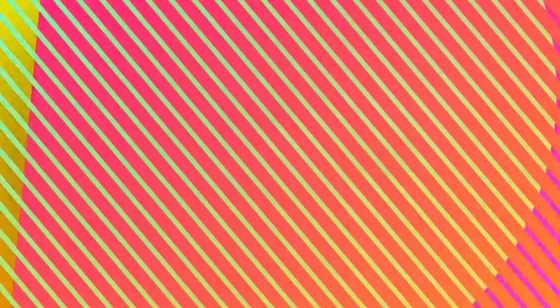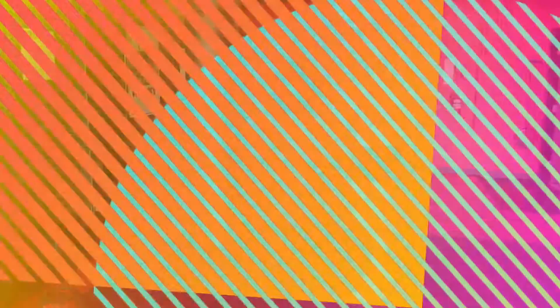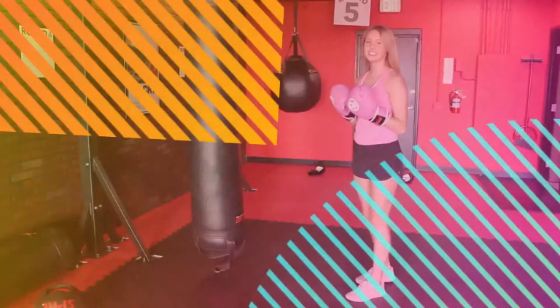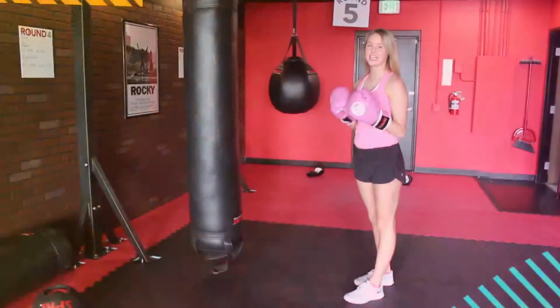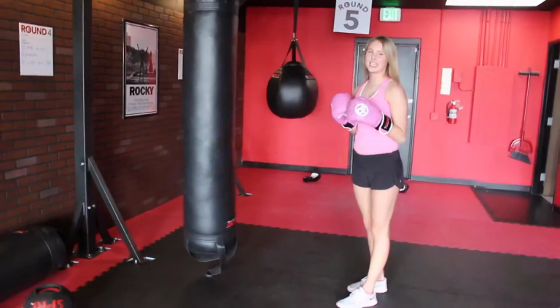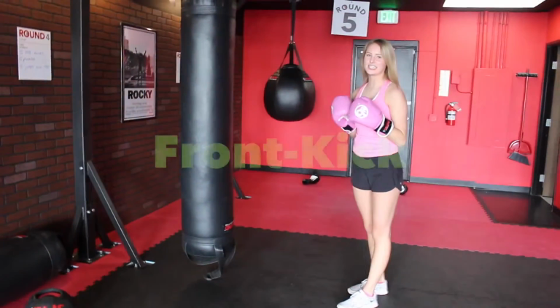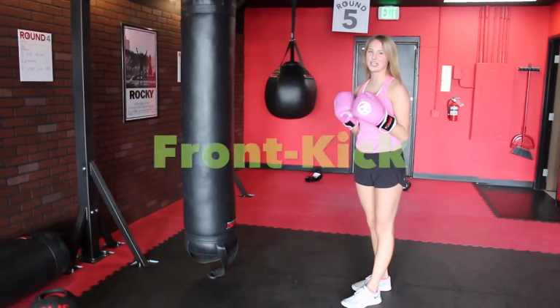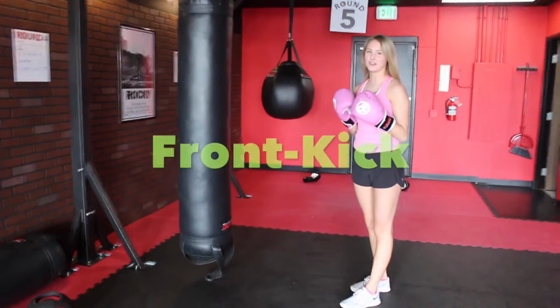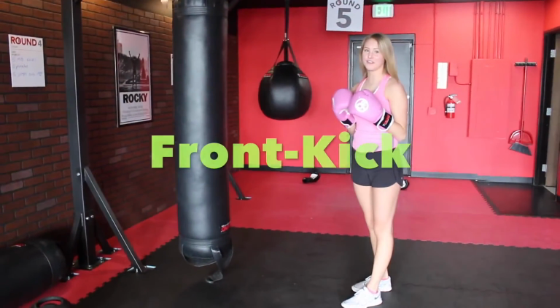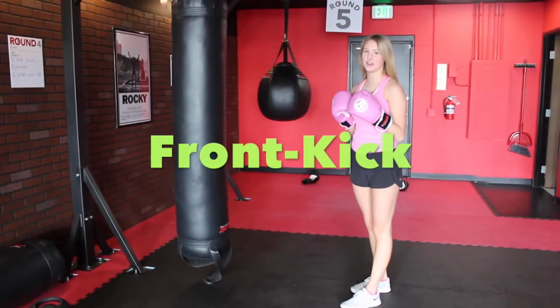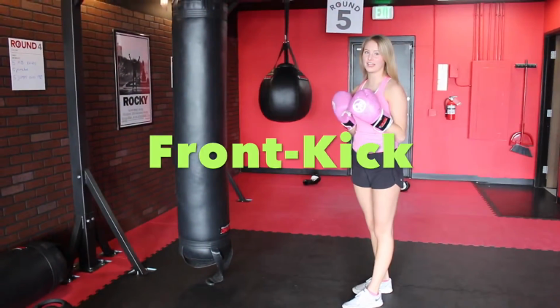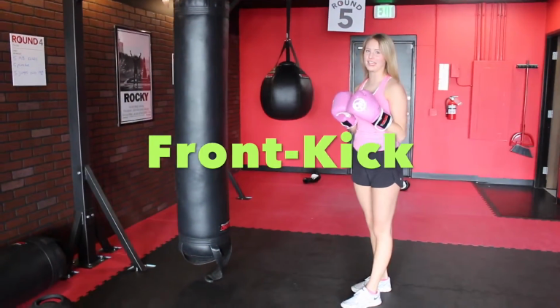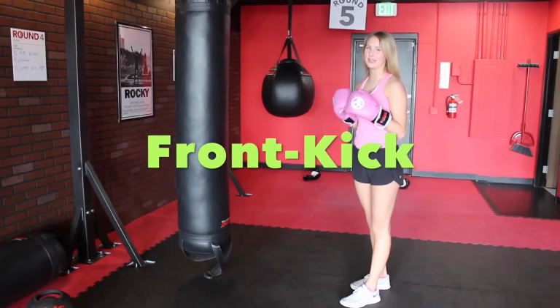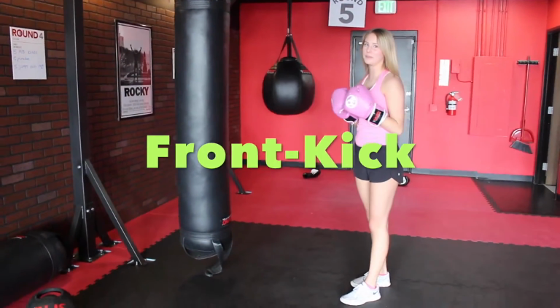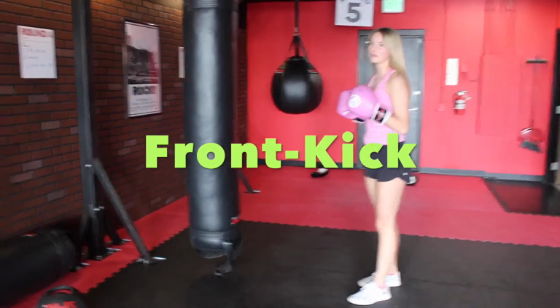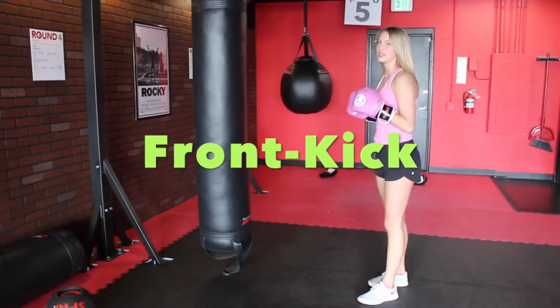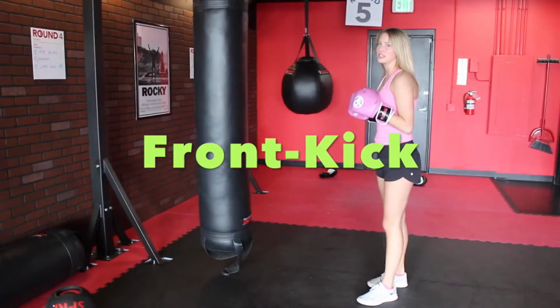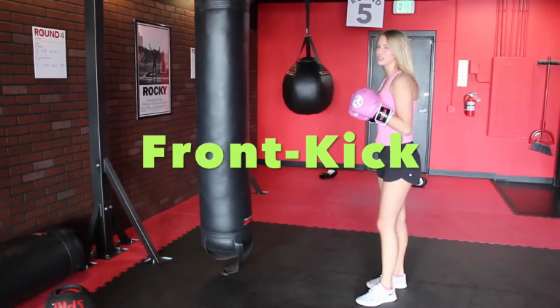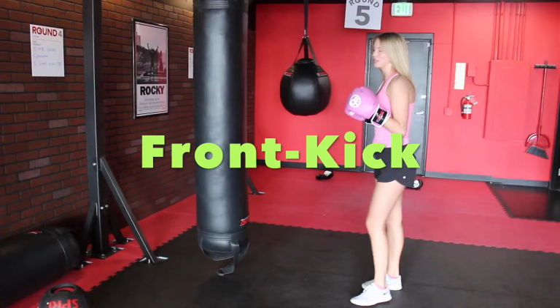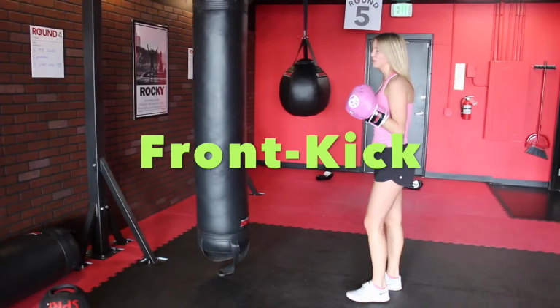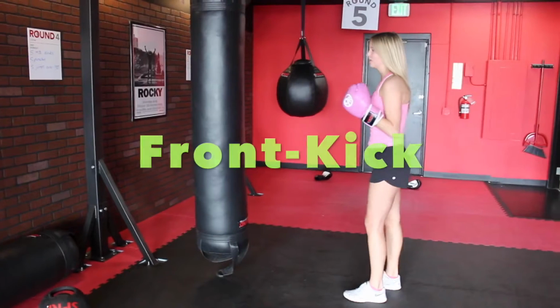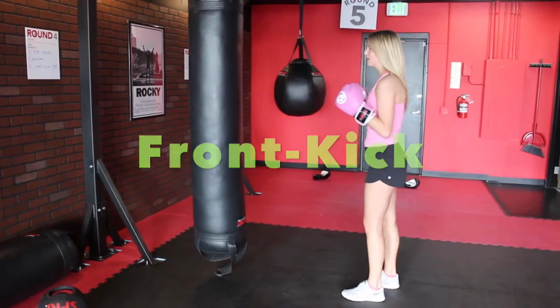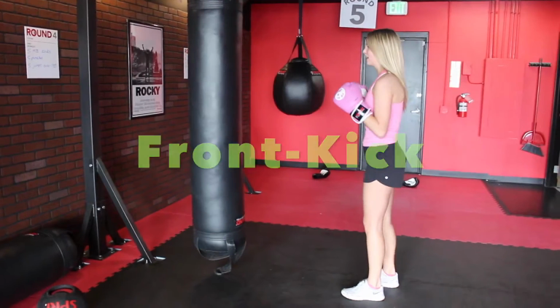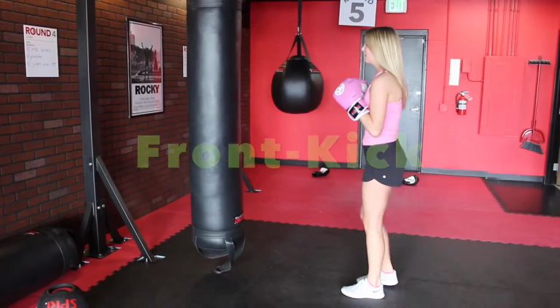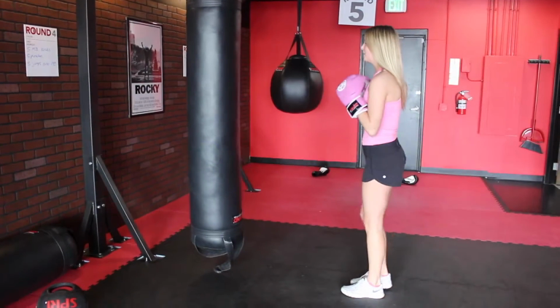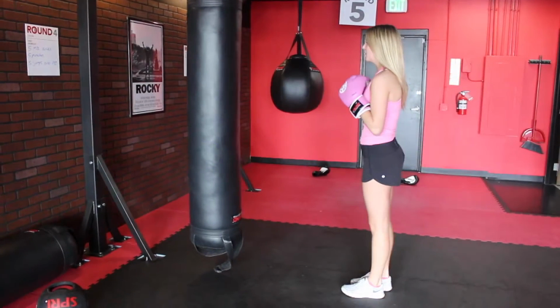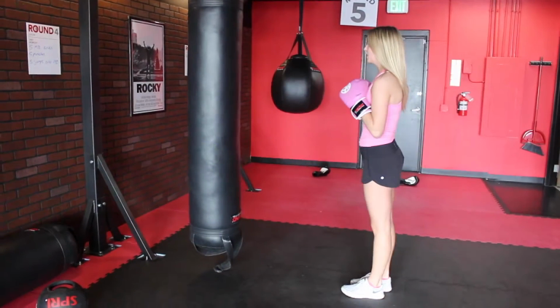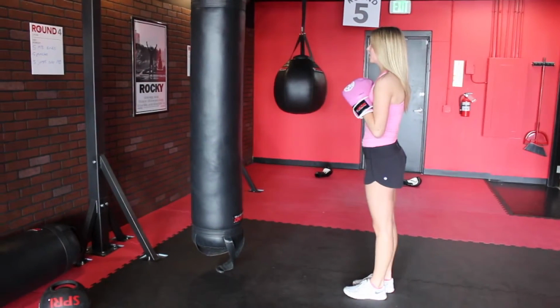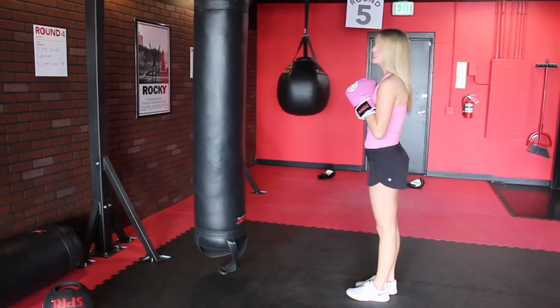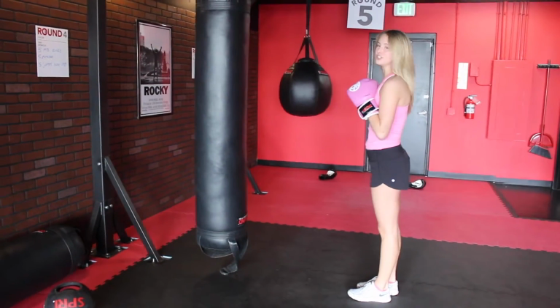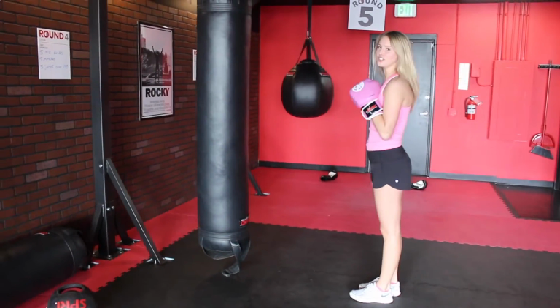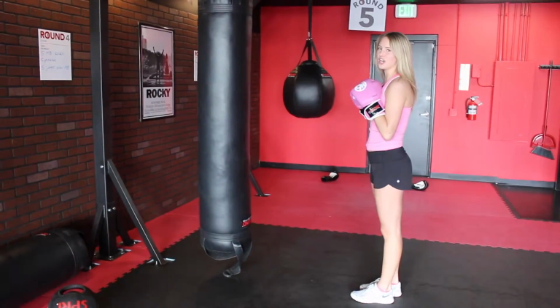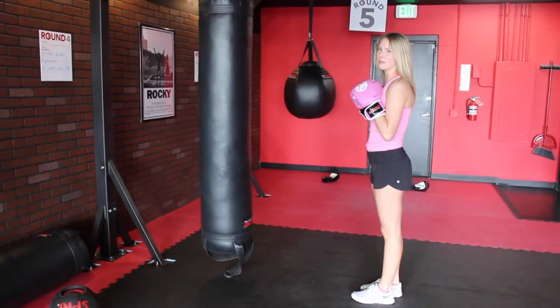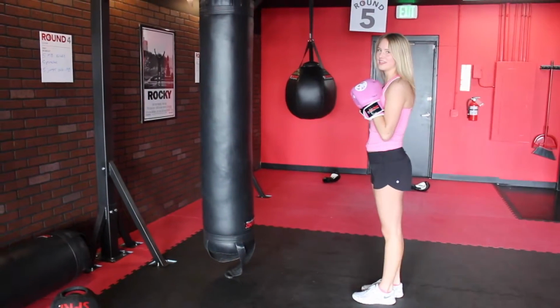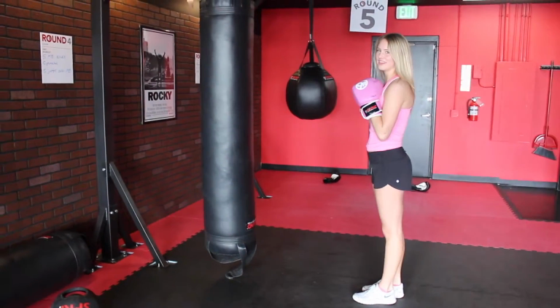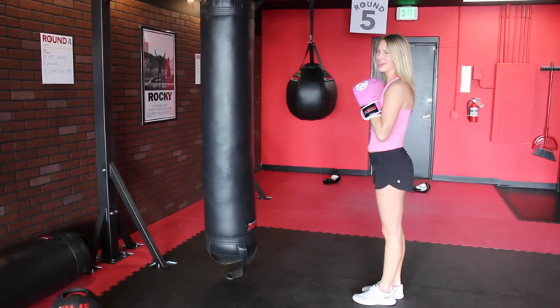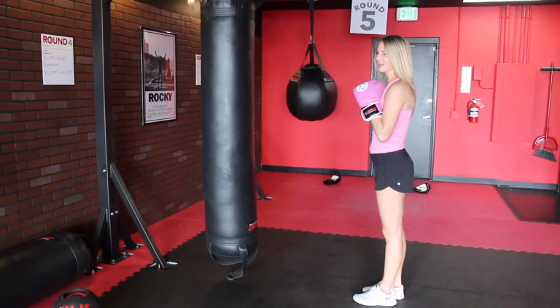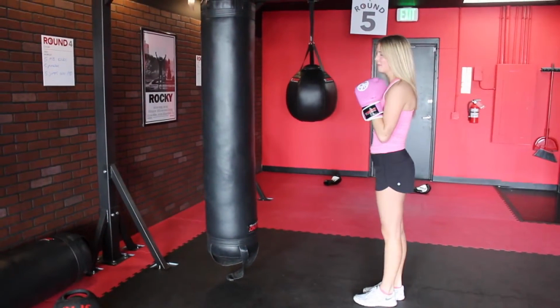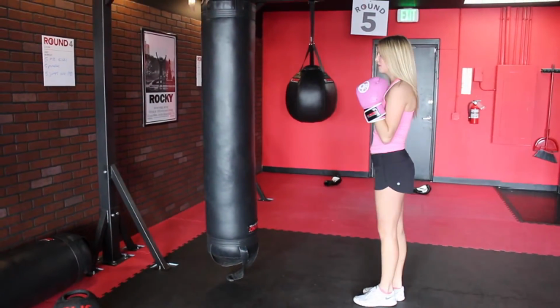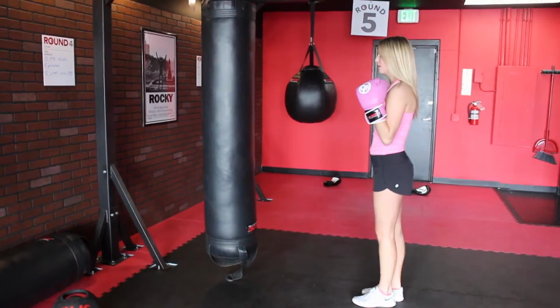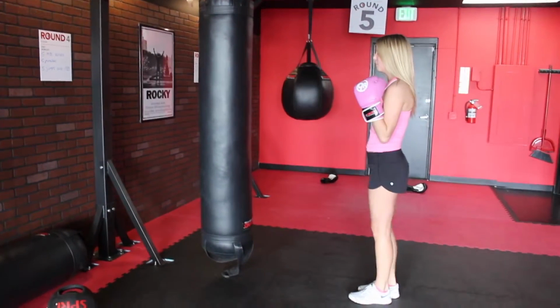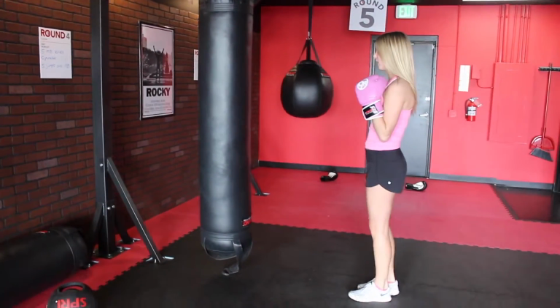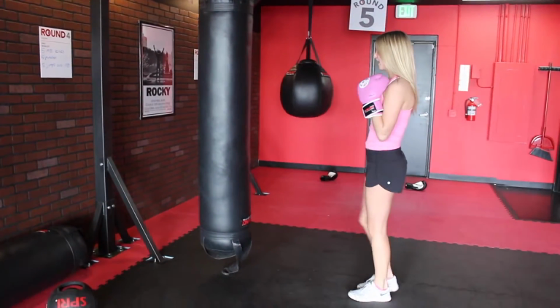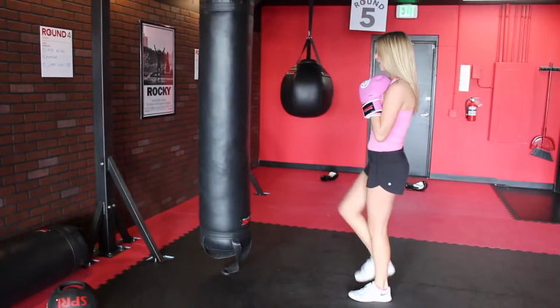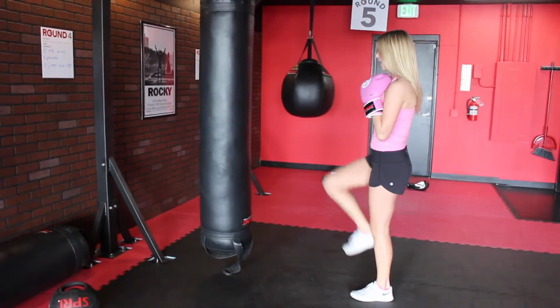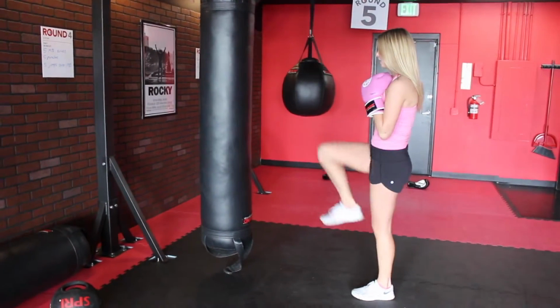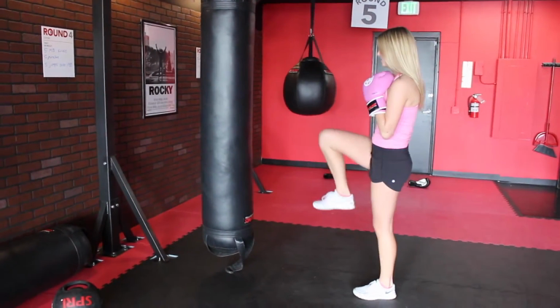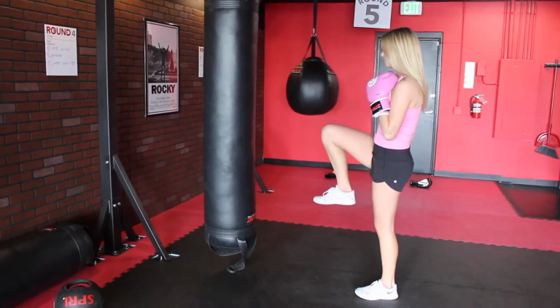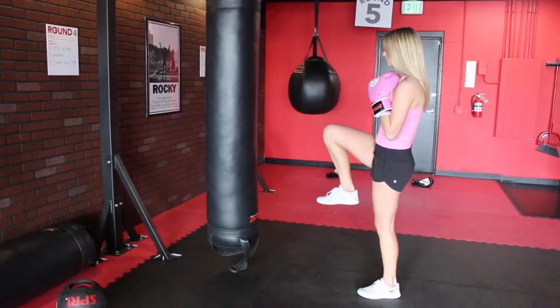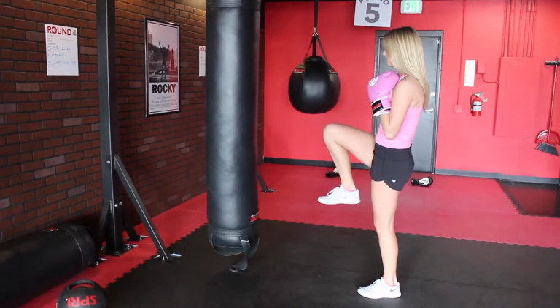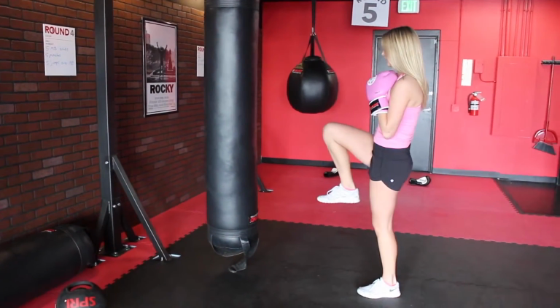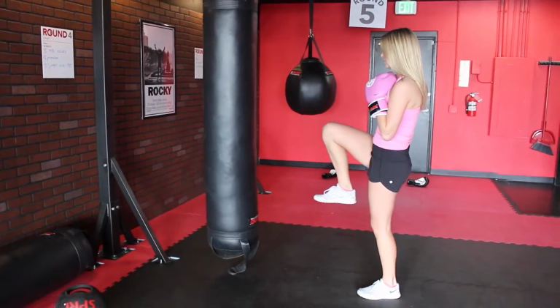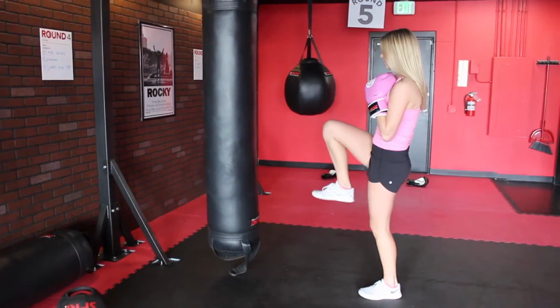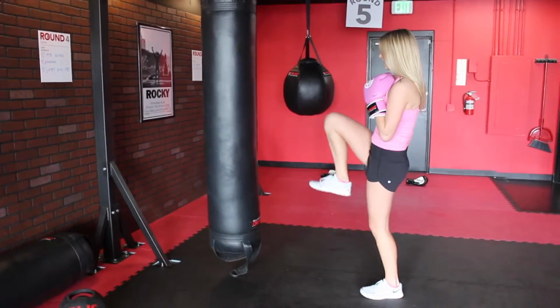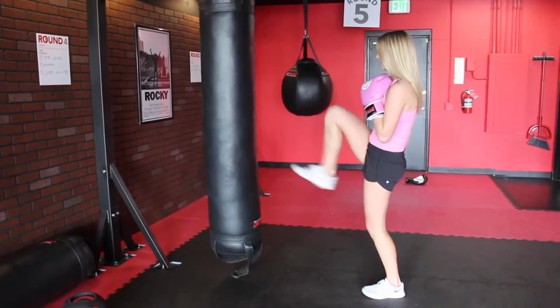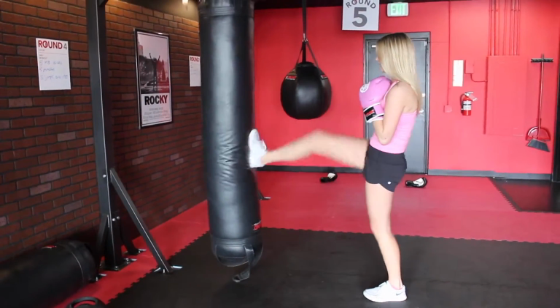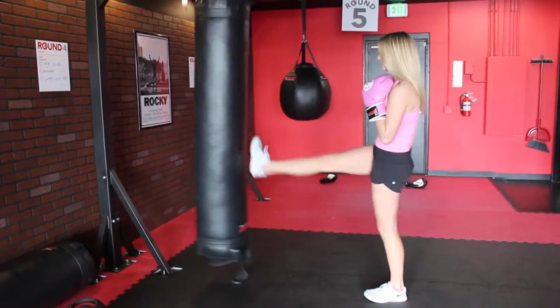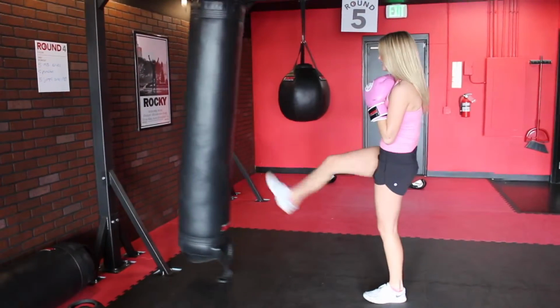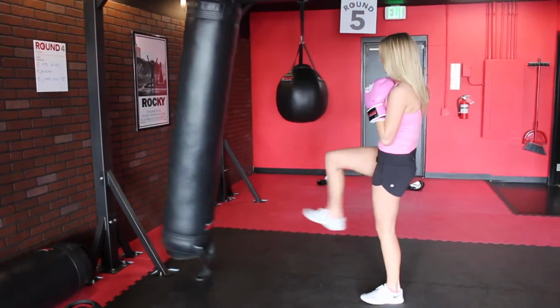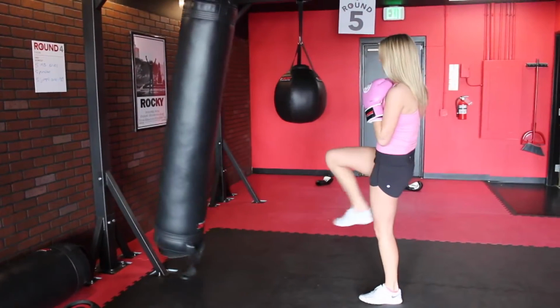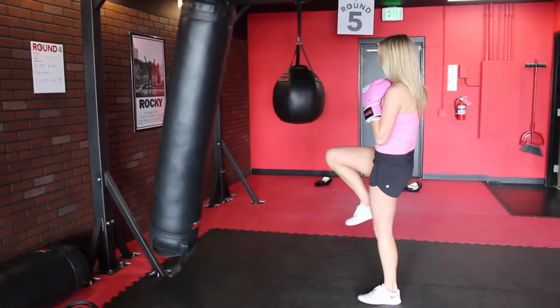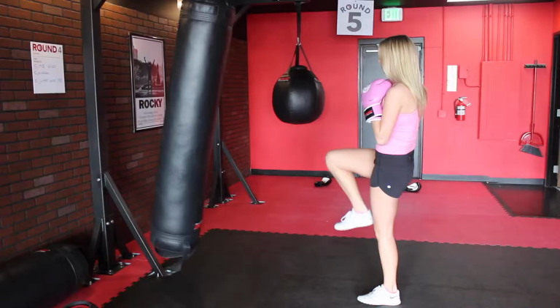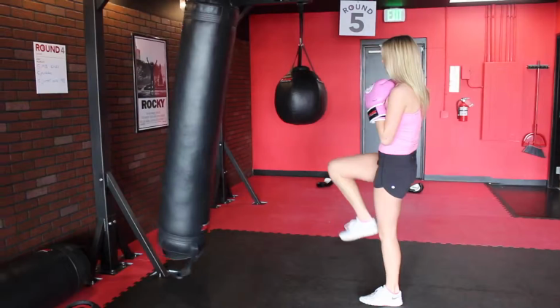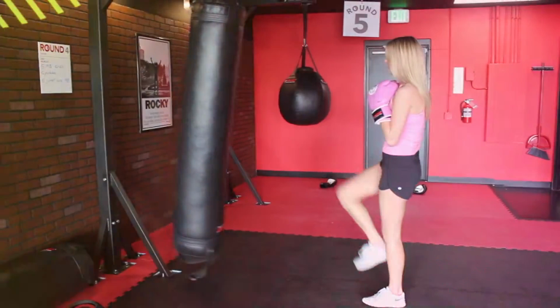This kick is called a front kick. To do a front kick, you're going to choose your dominant leg, bring it up to a bridge, and snap it forward.